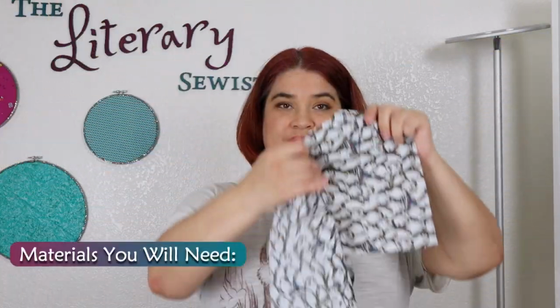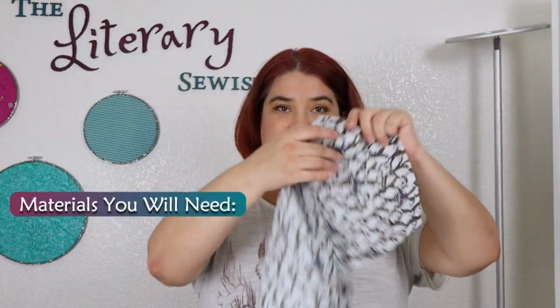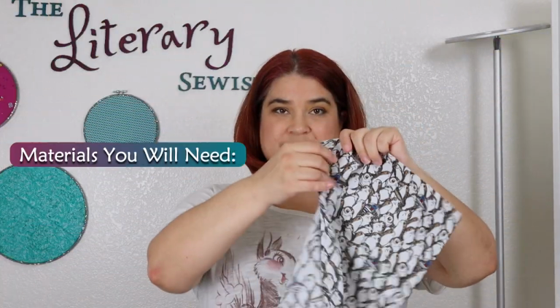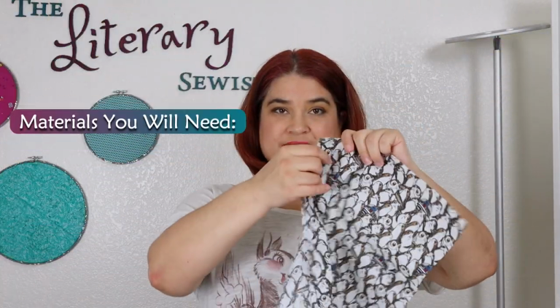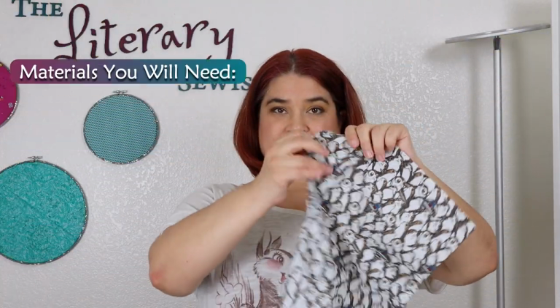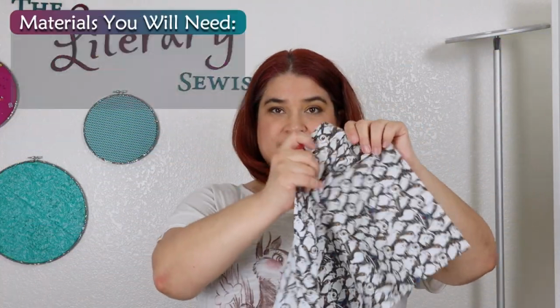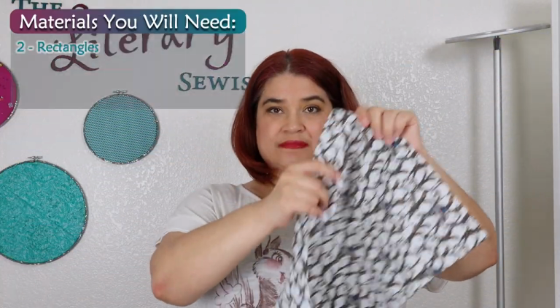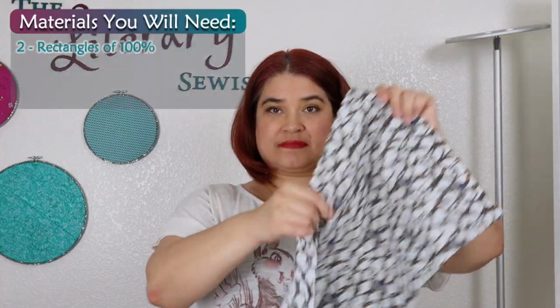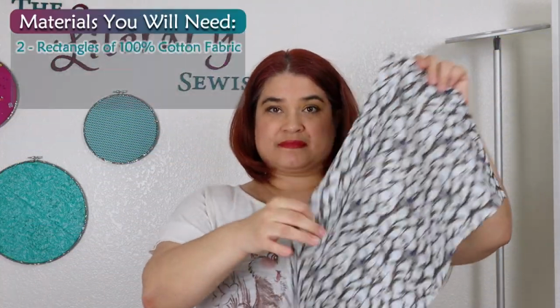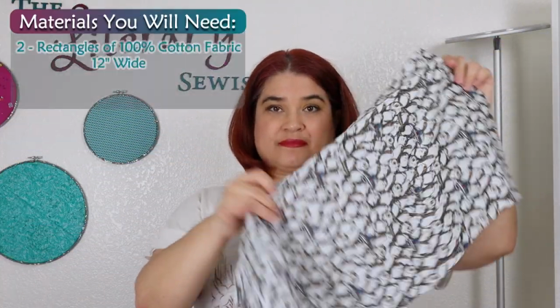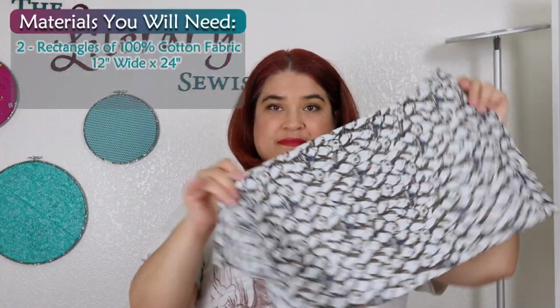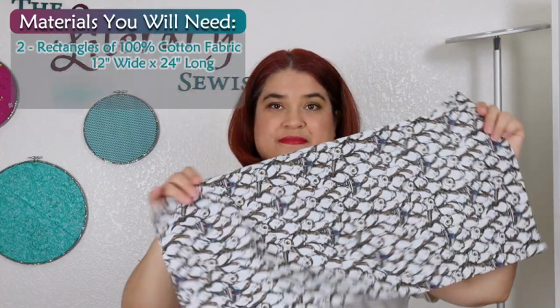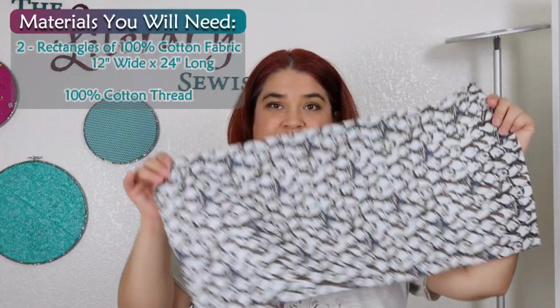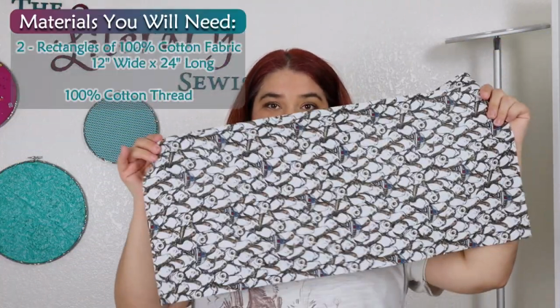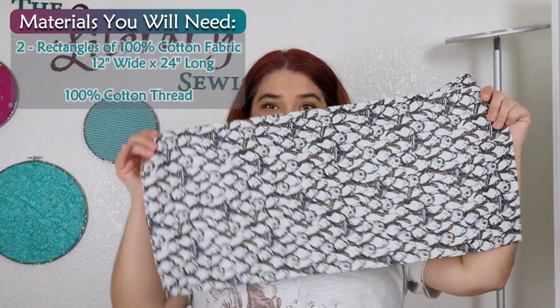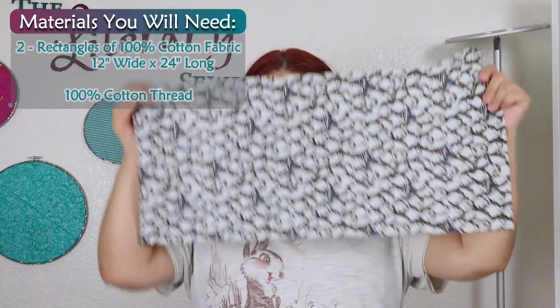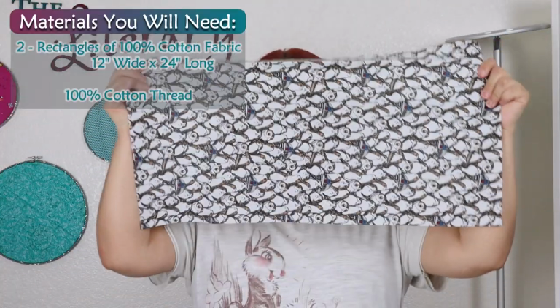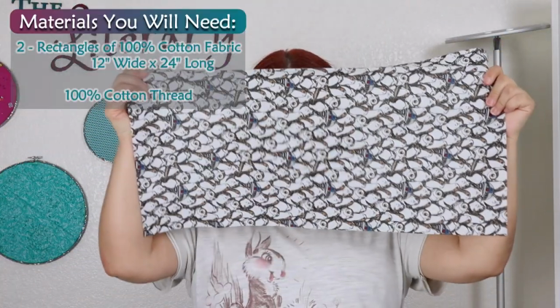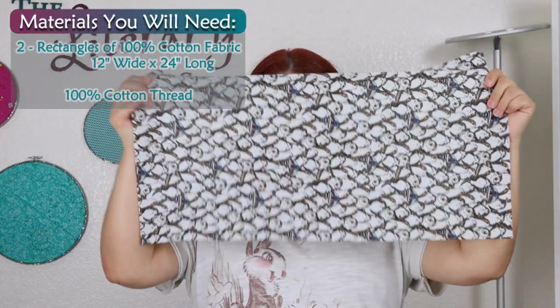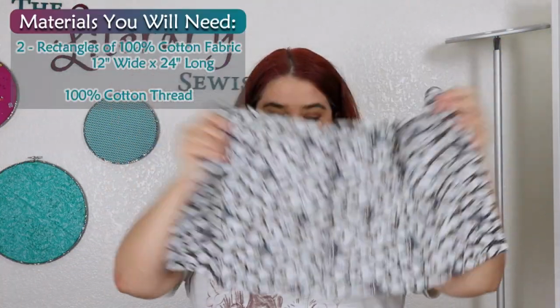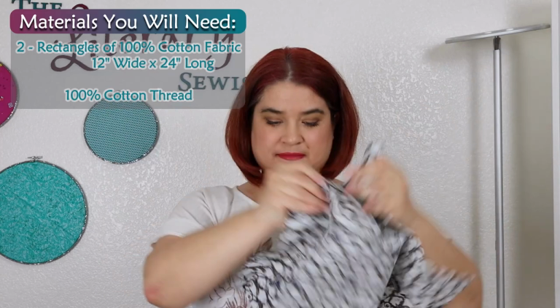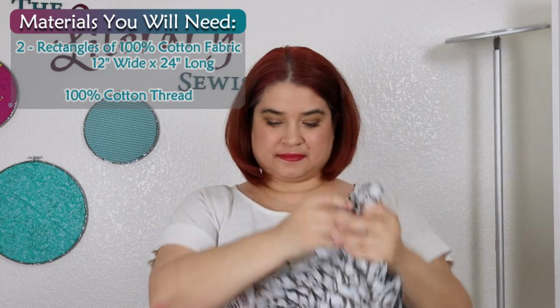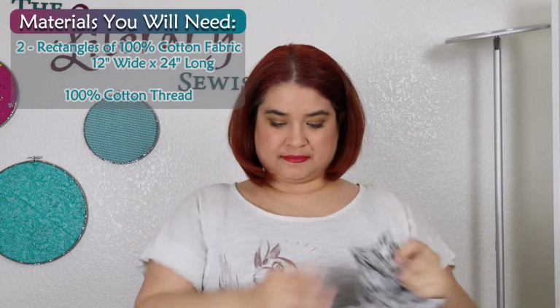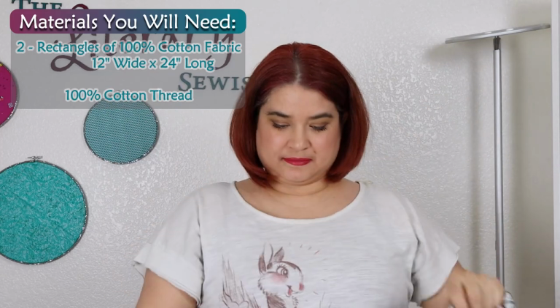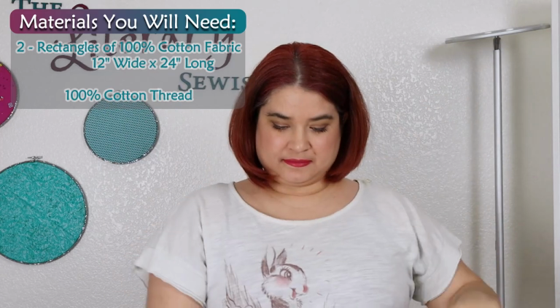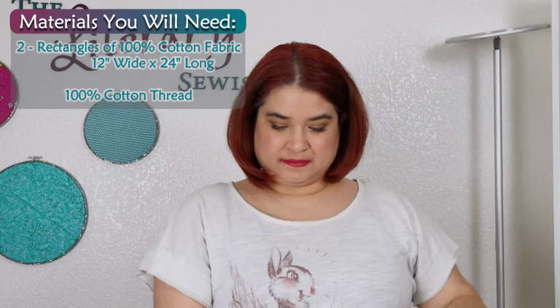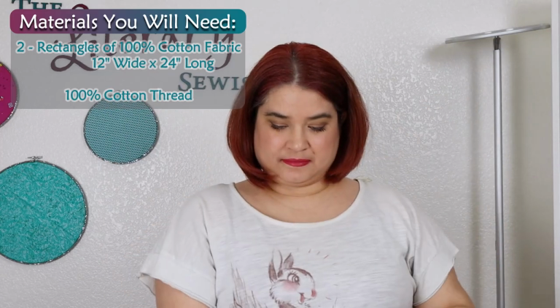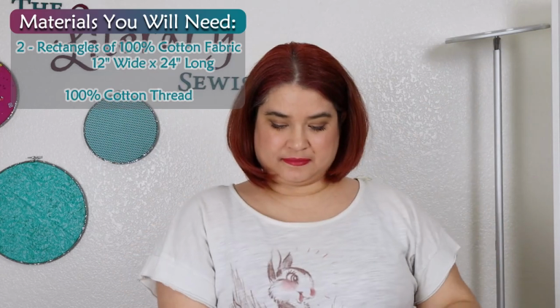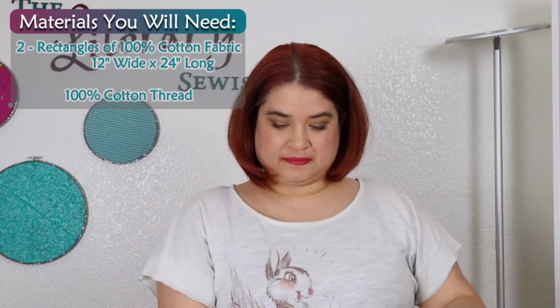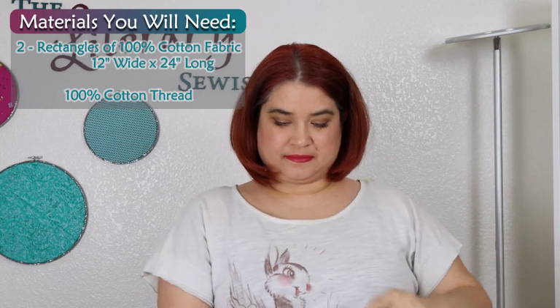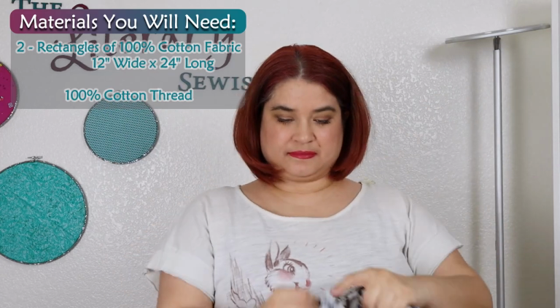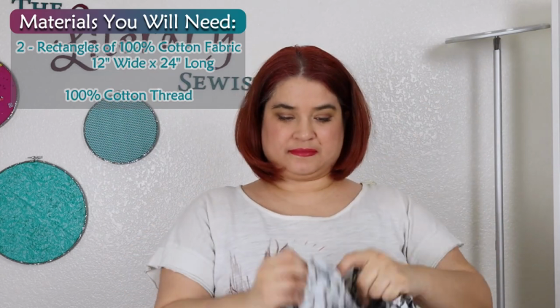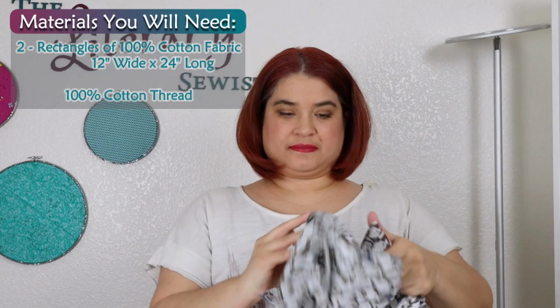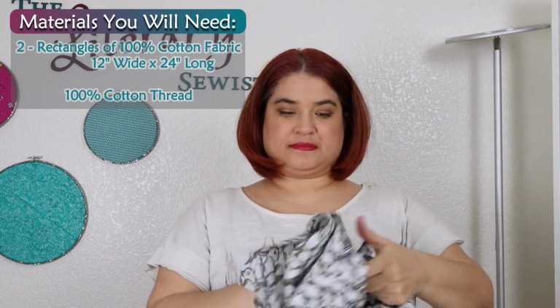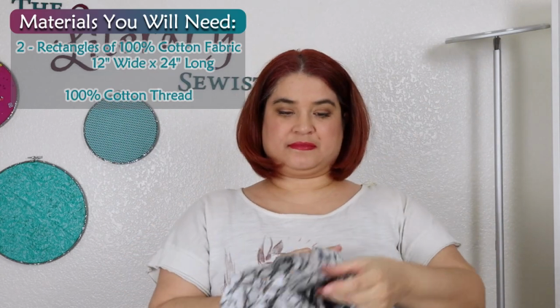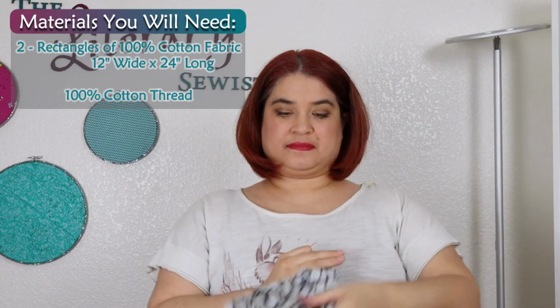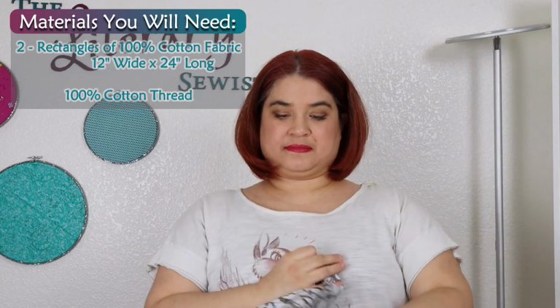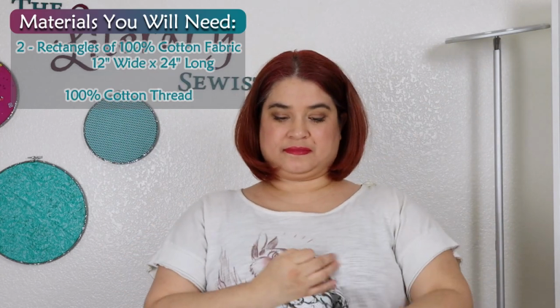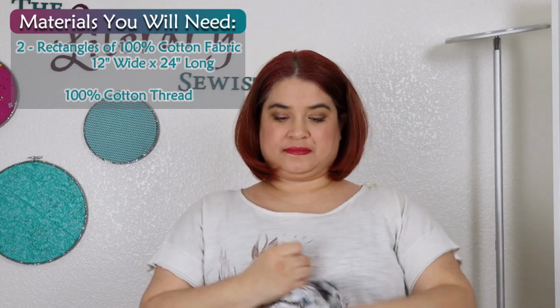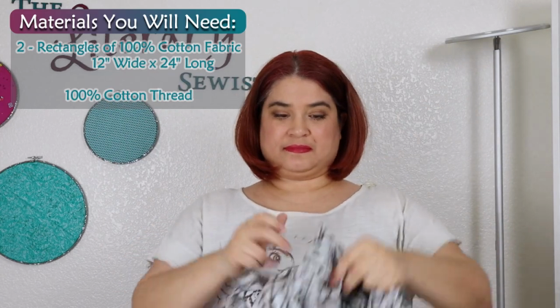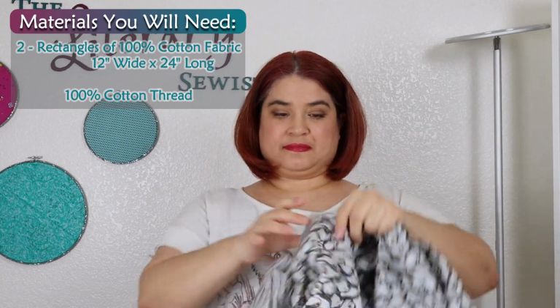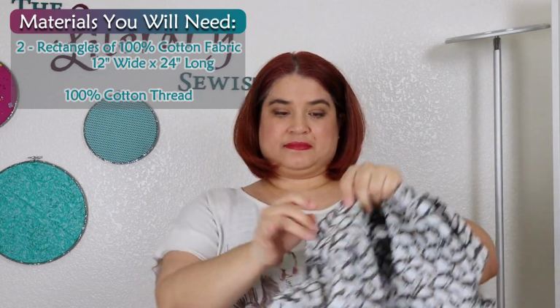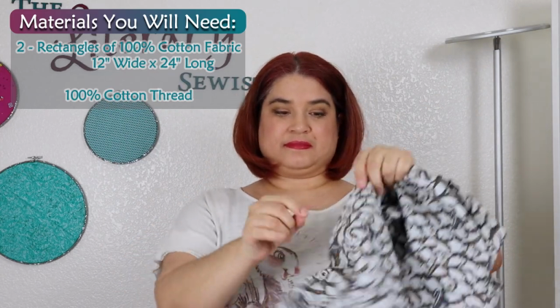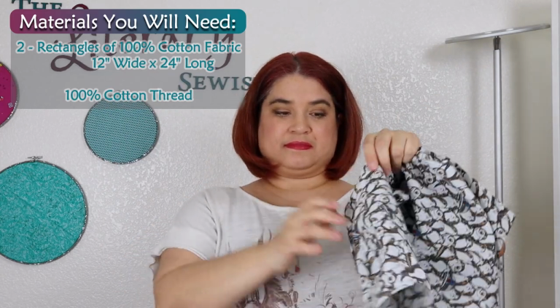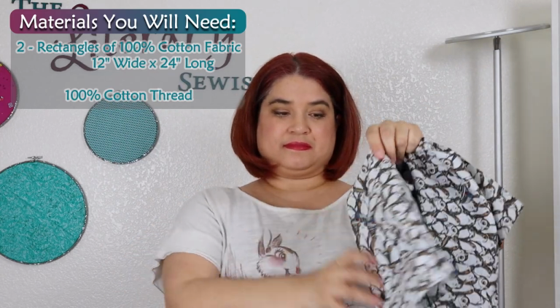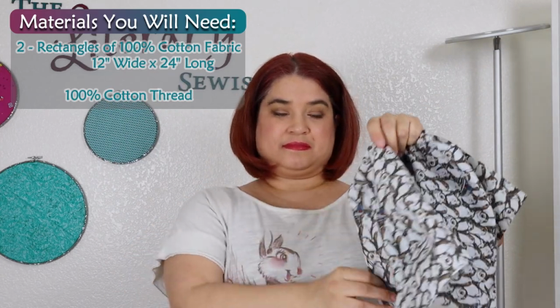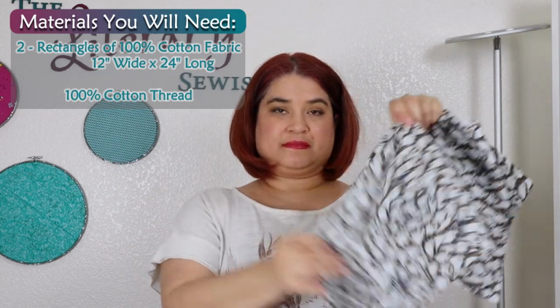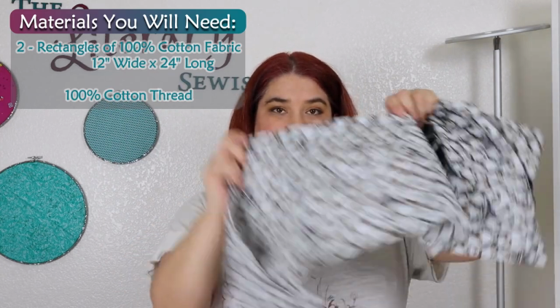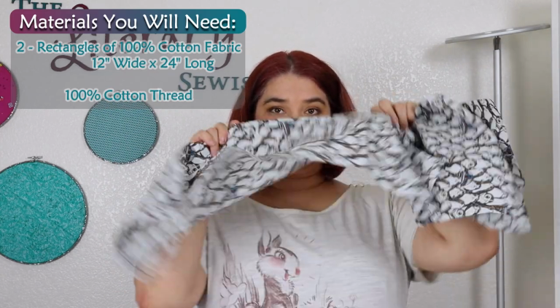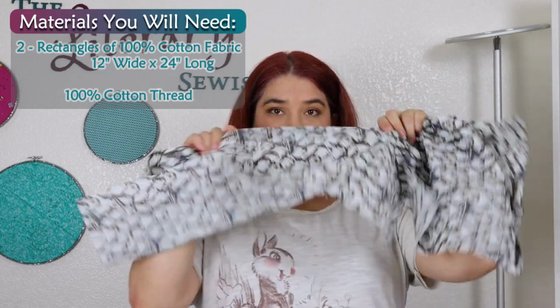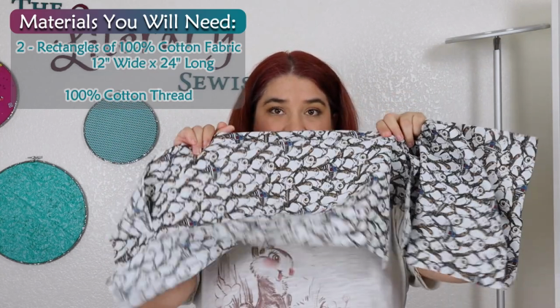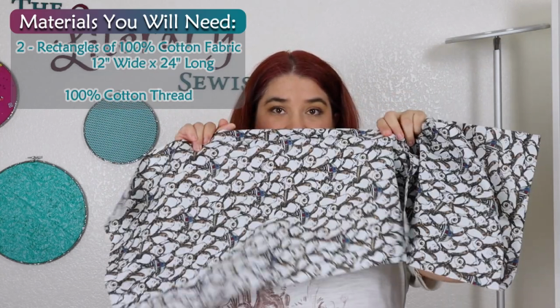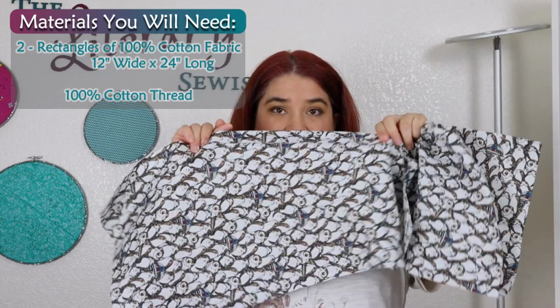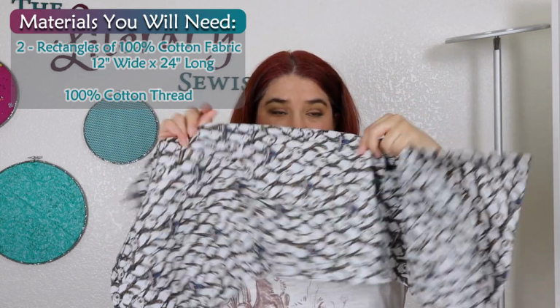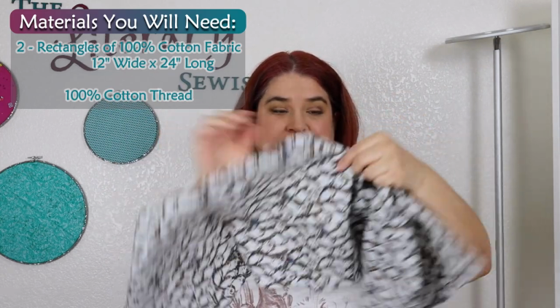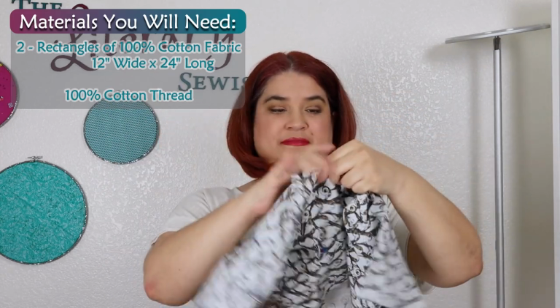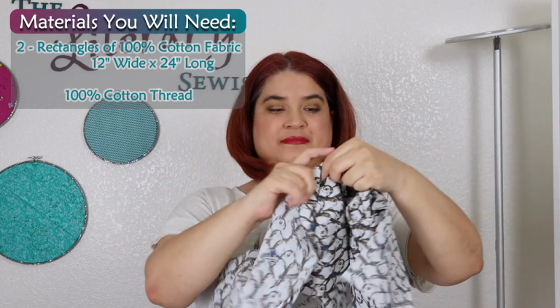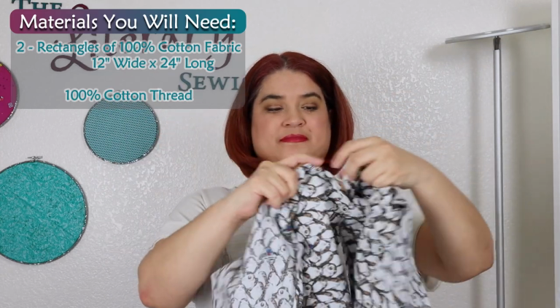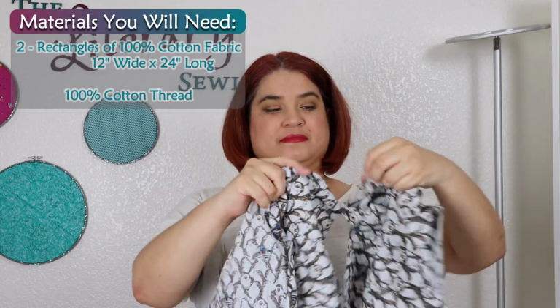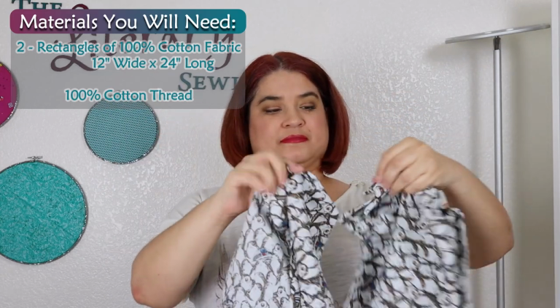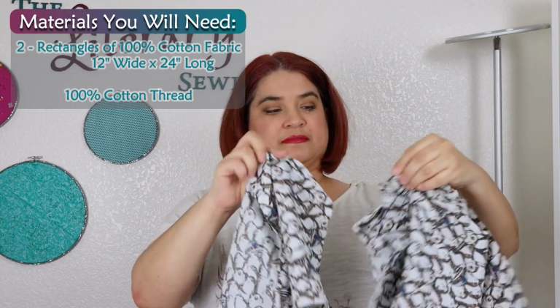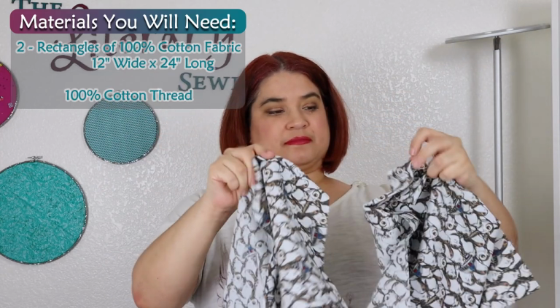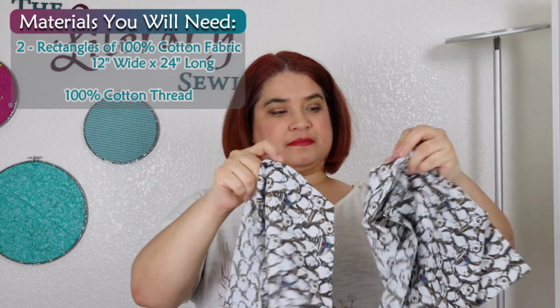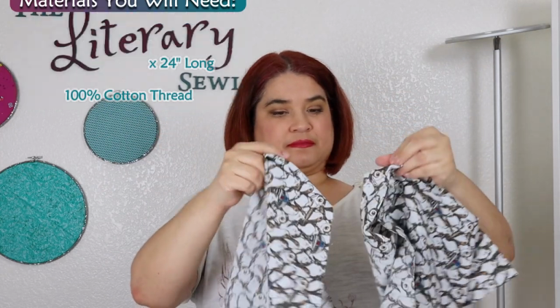Materials you will need: two rectangles of 100% cotton fabric, 12 inches wide by 24 inches long, and 100% cotton thread.